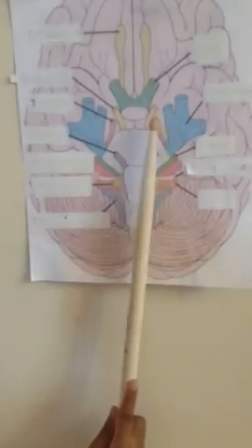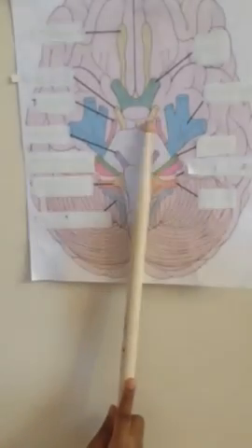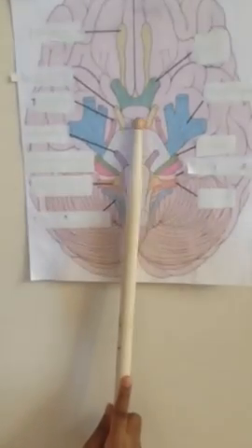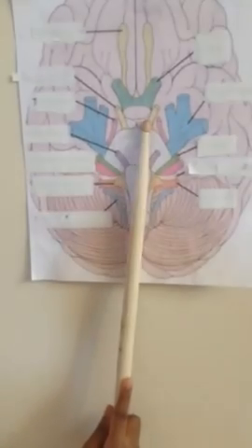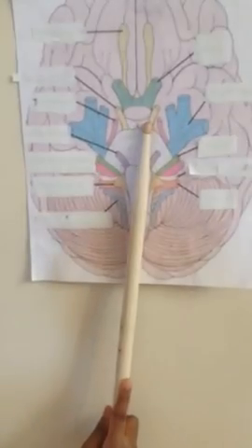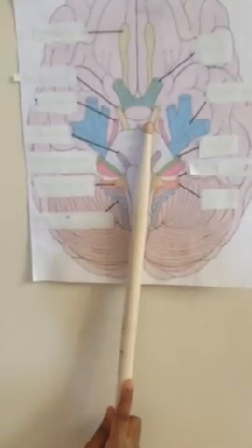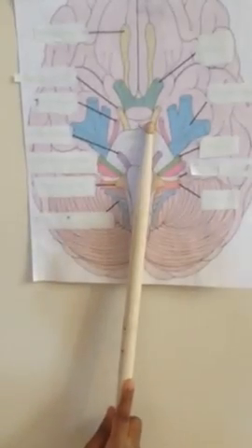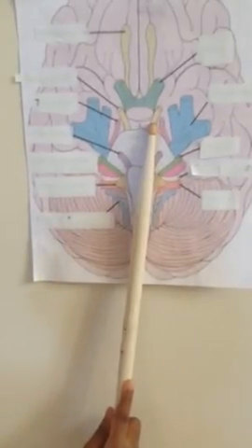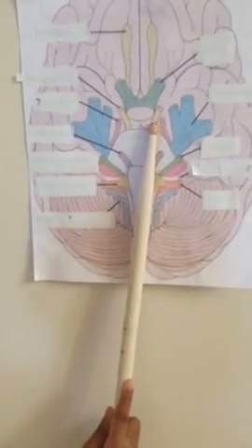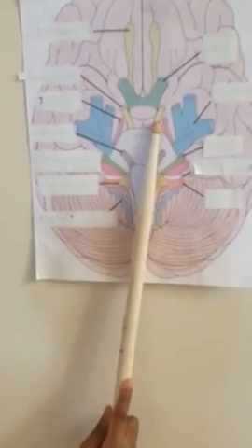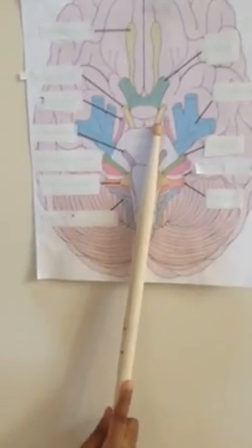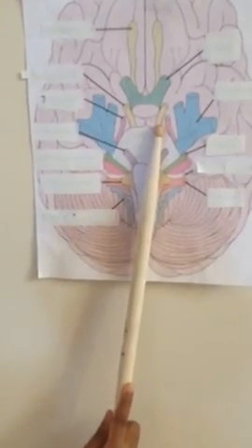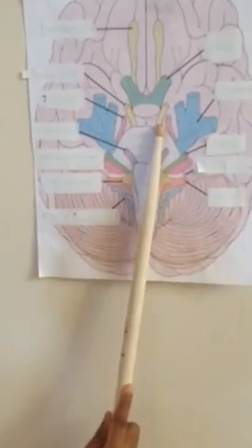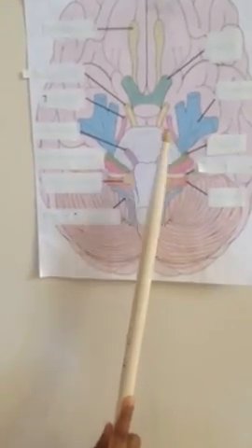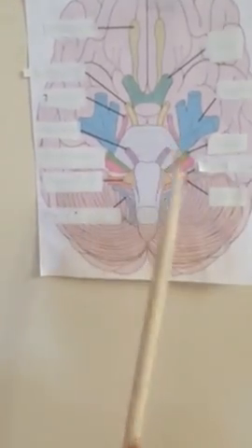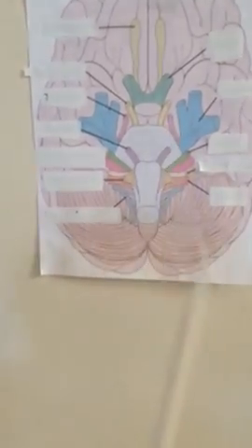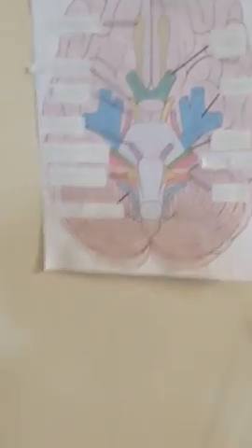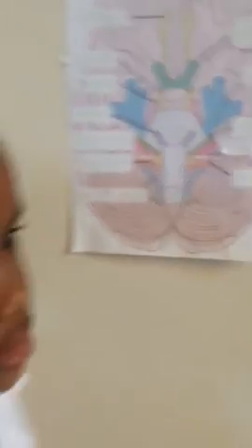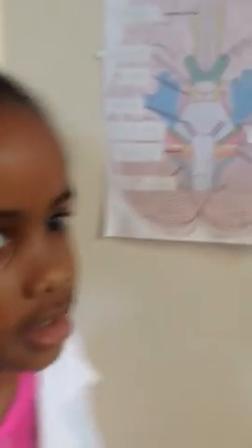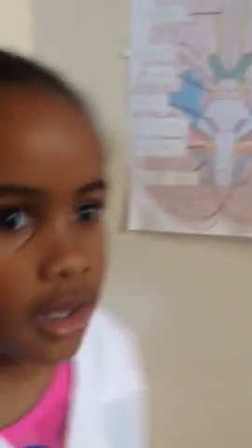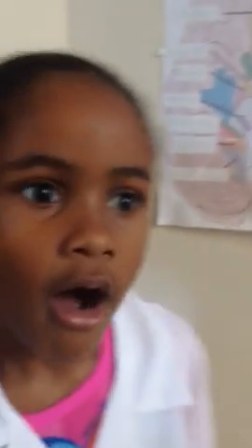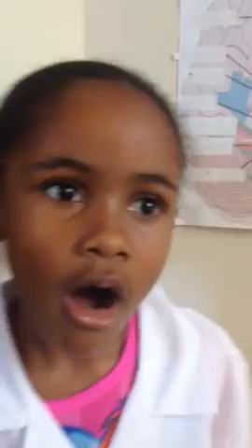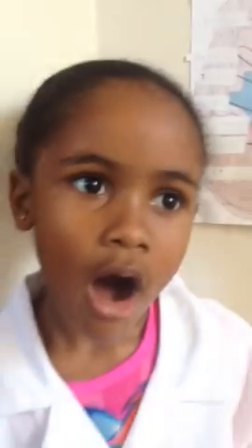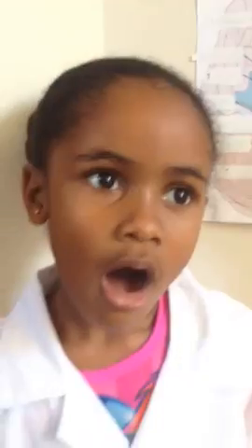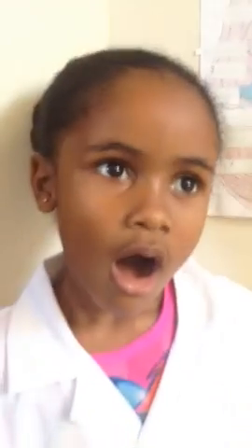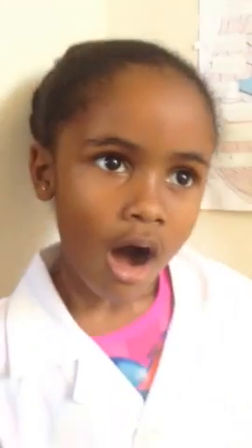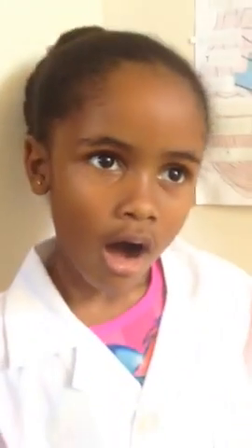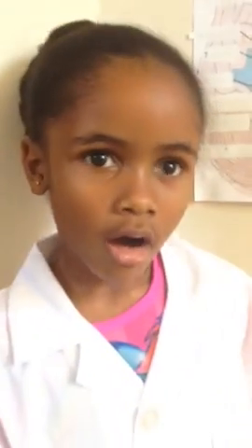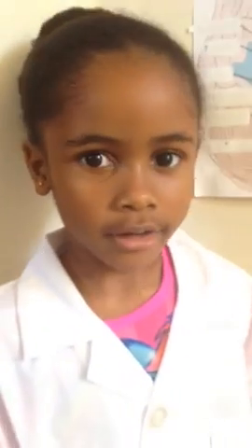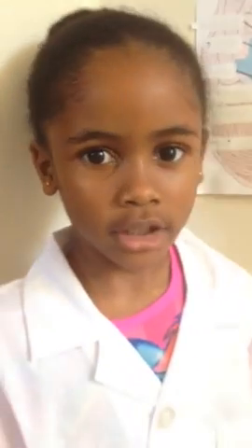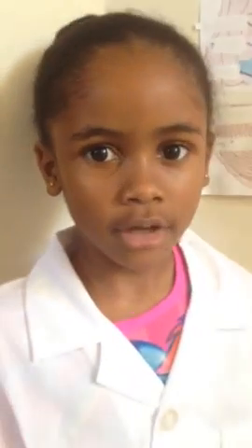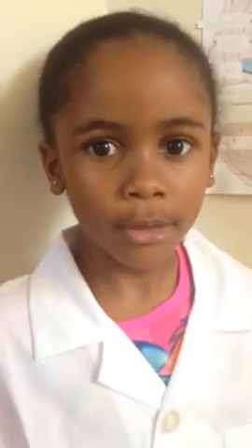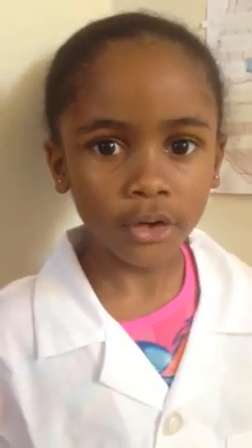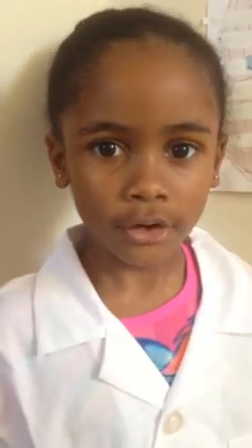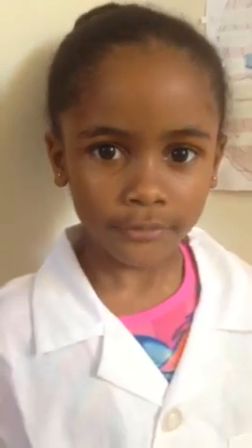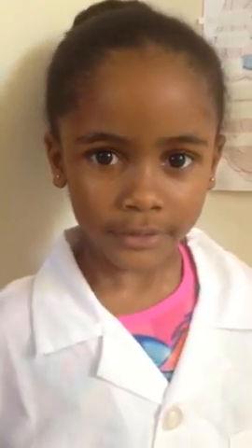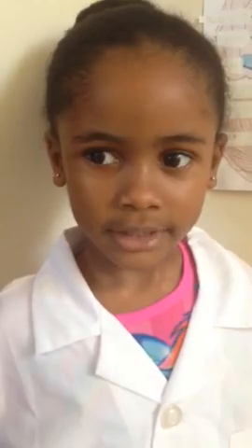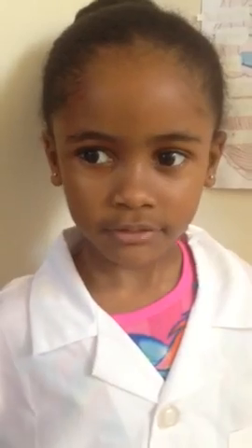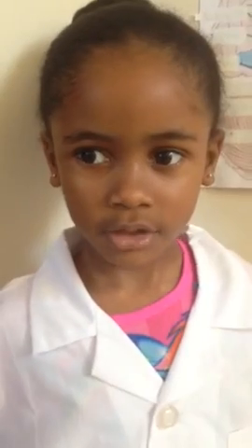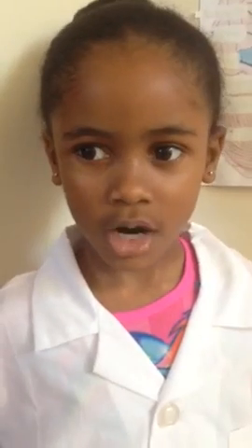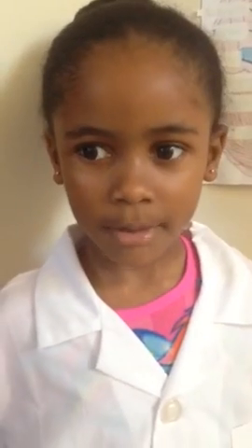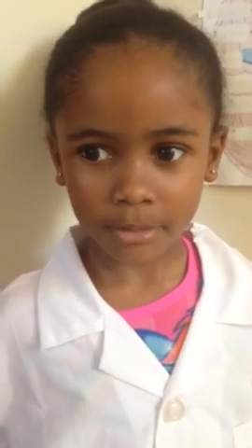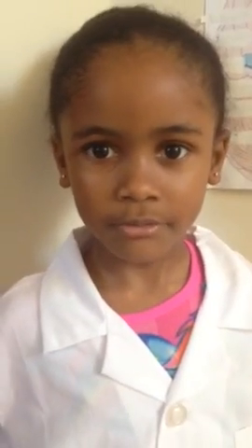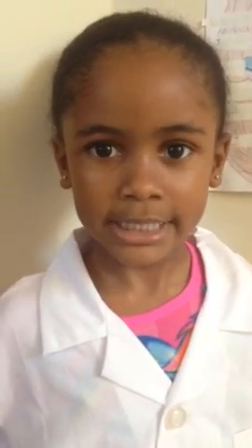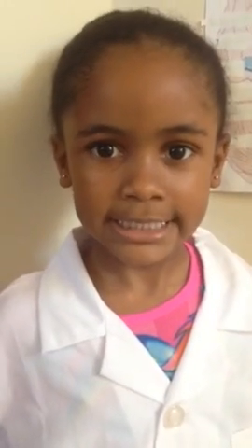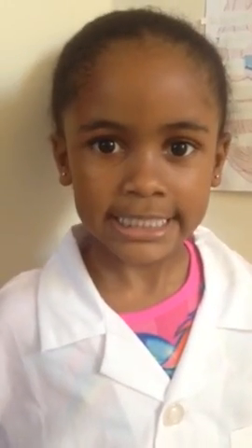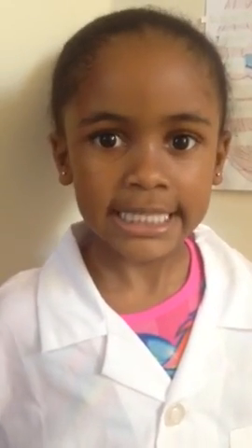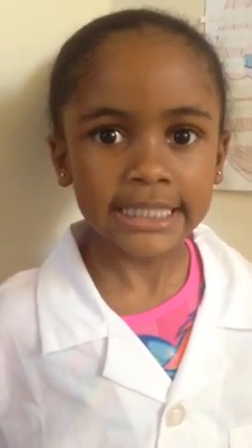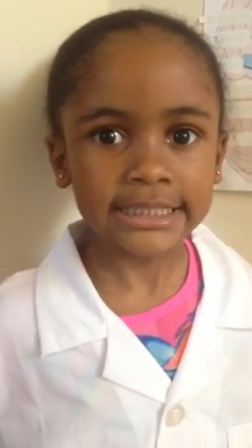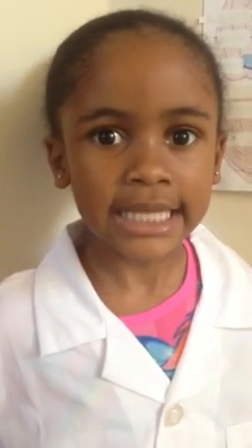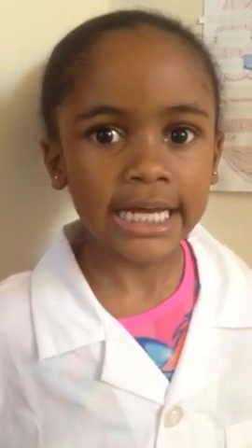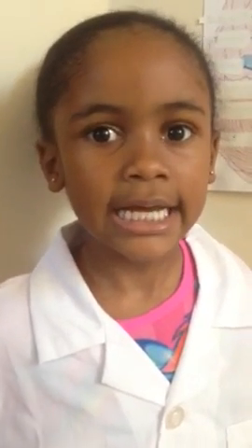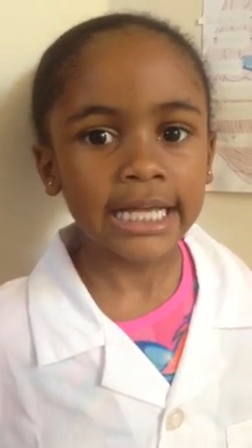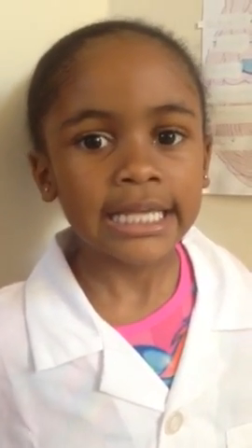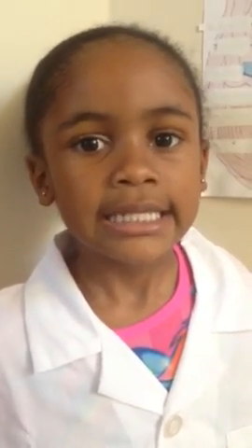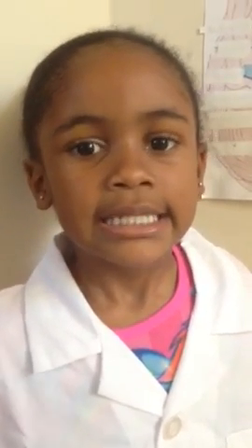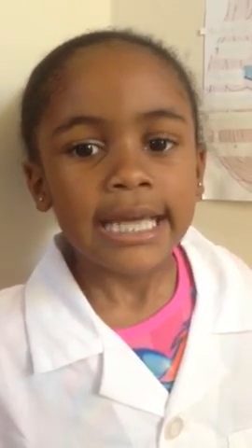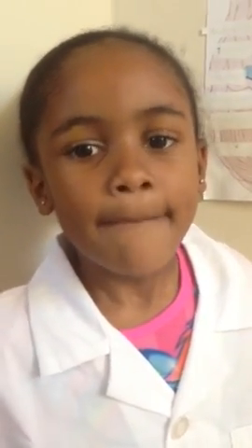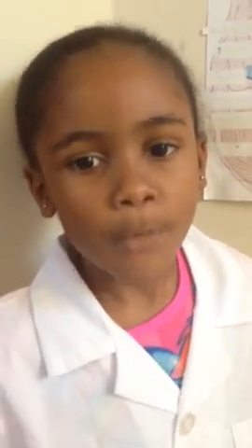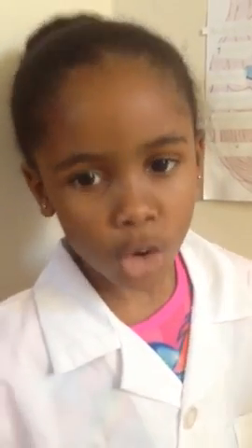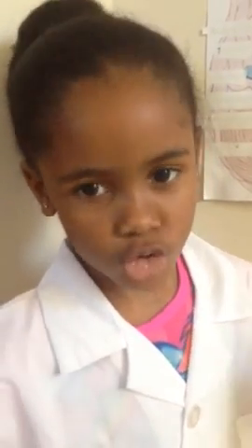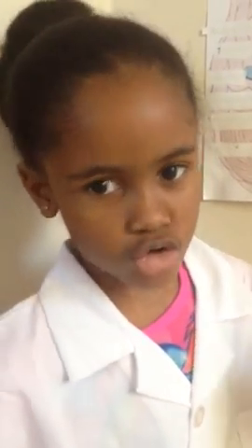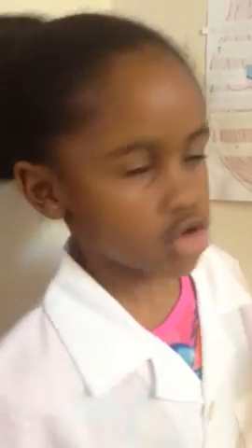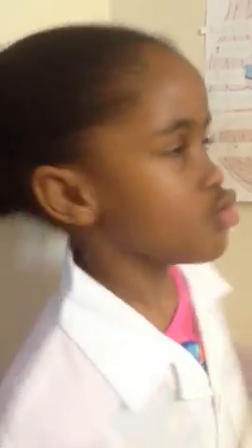This is the oculomotor. It's for your eye movement. That's a motor nerve.